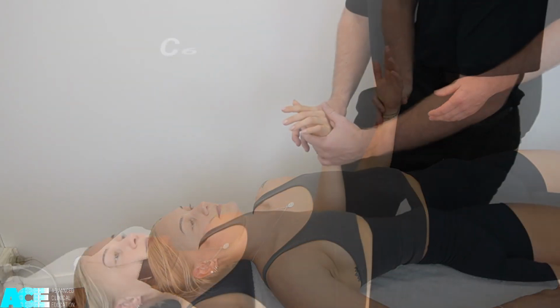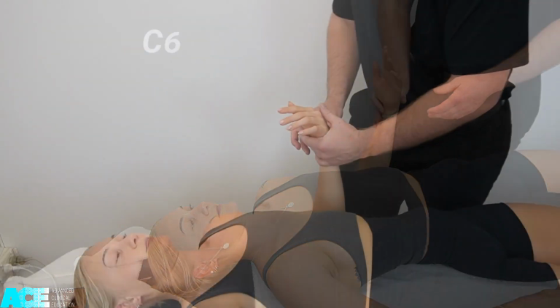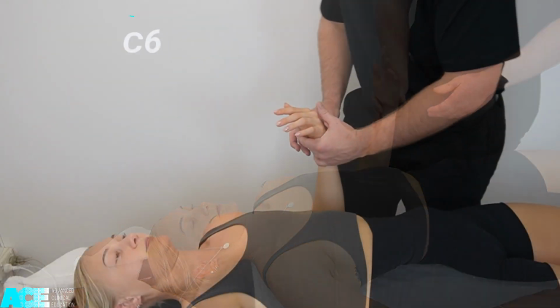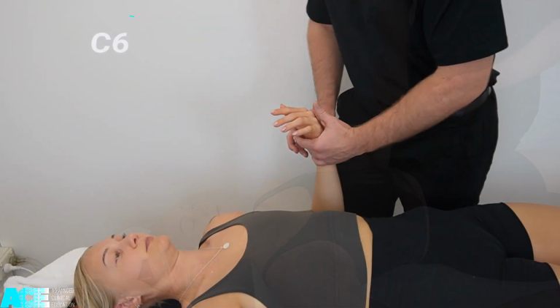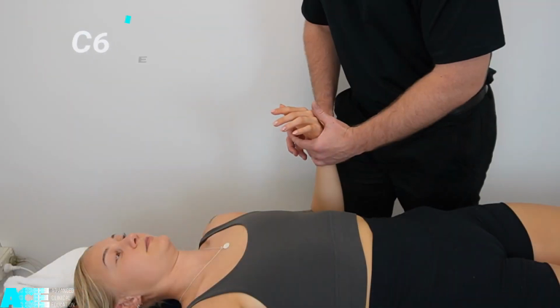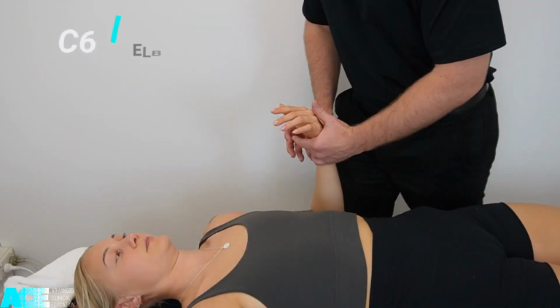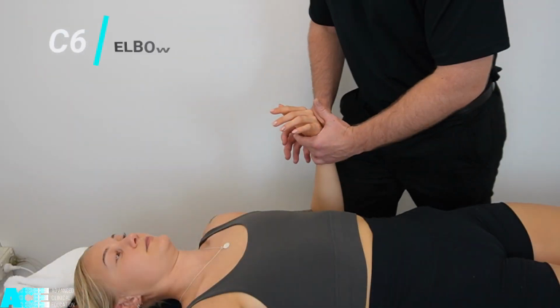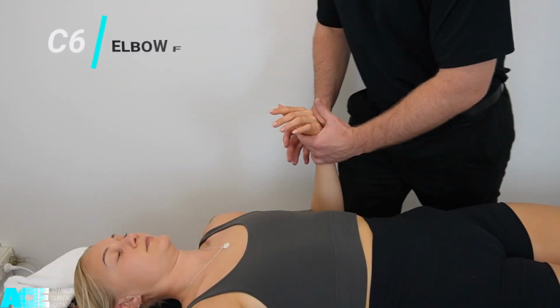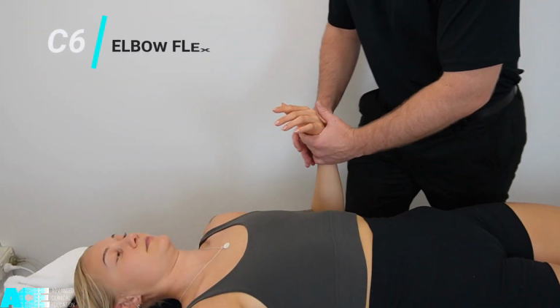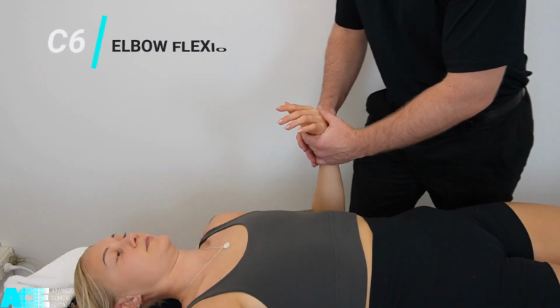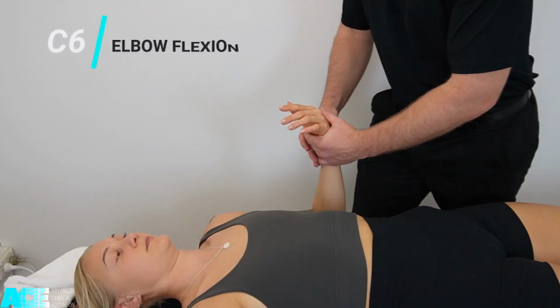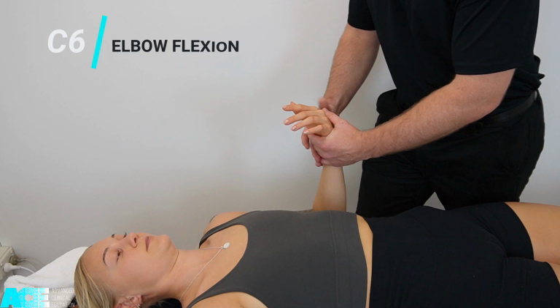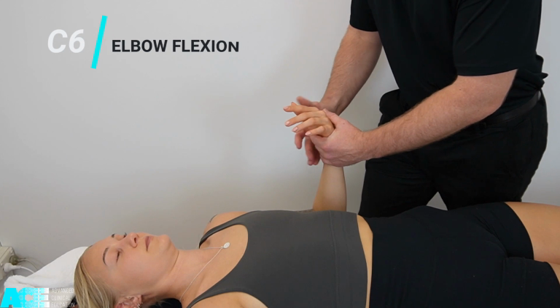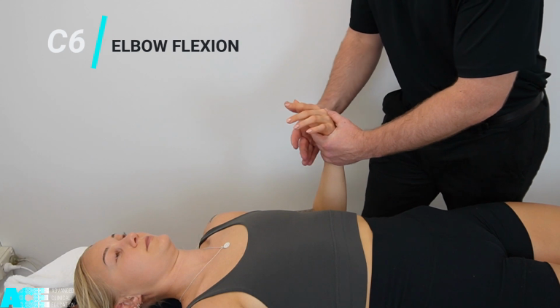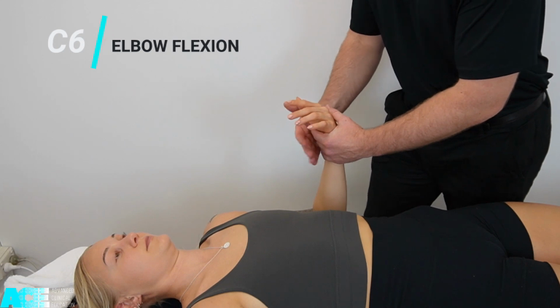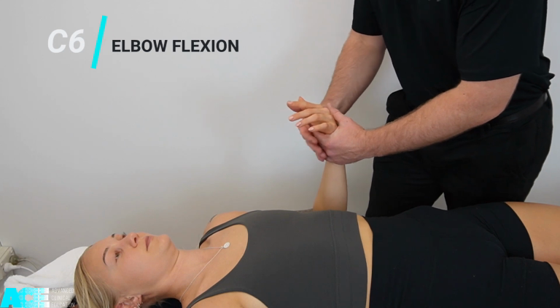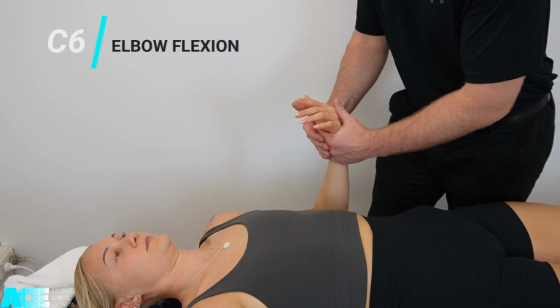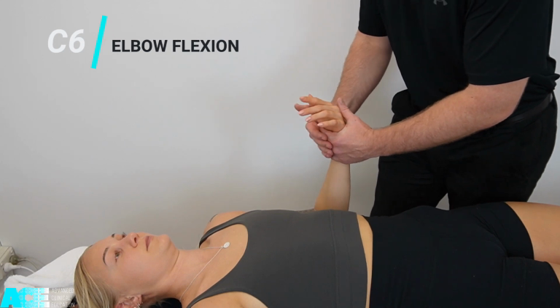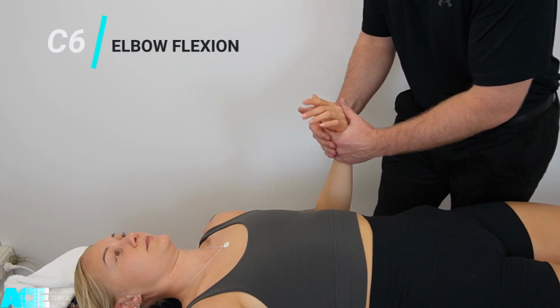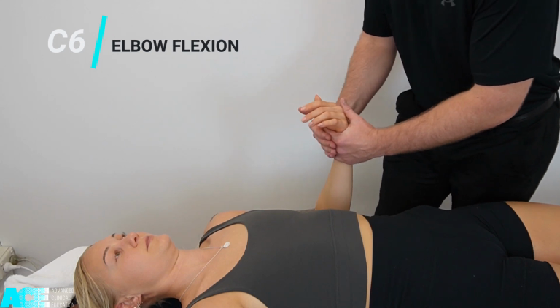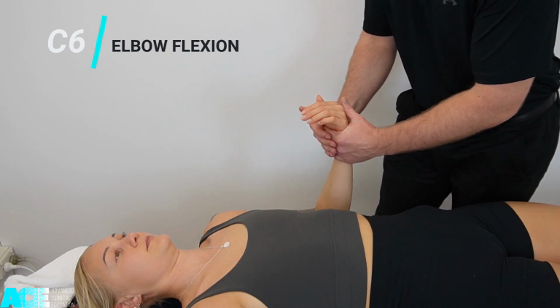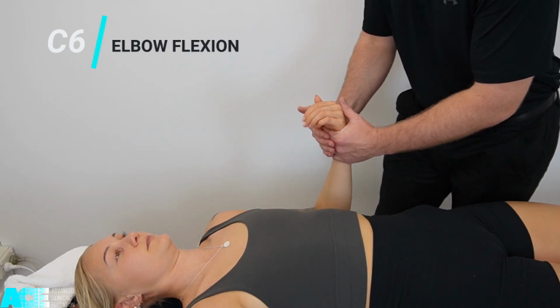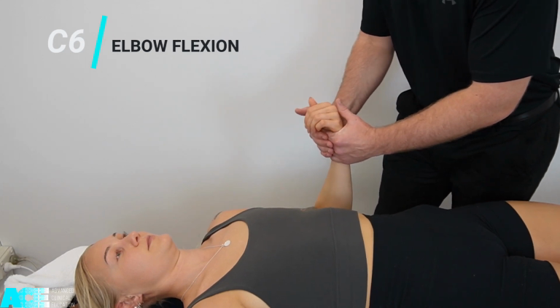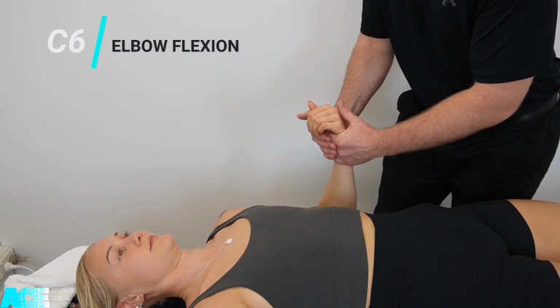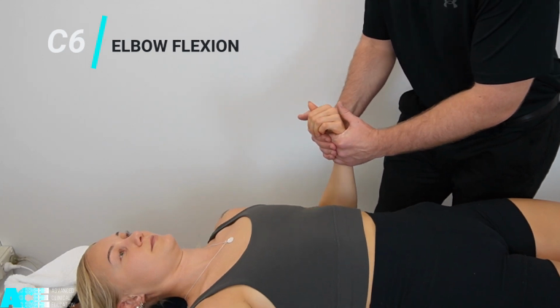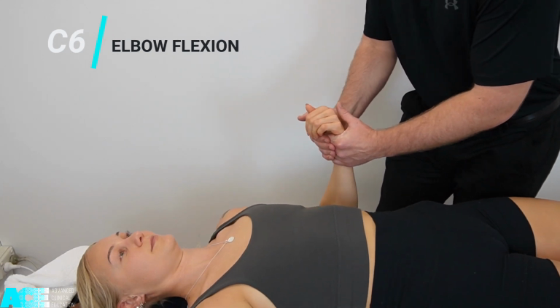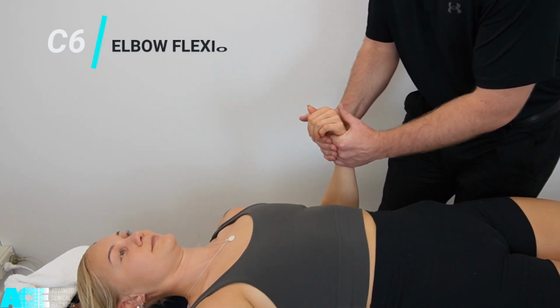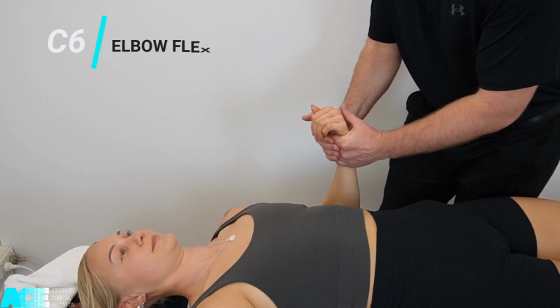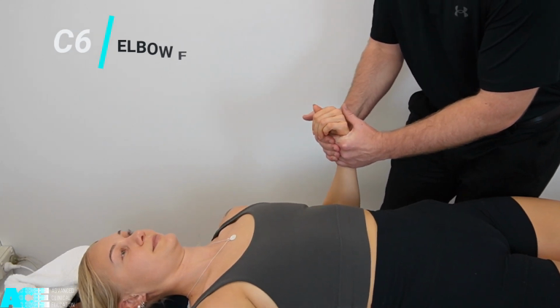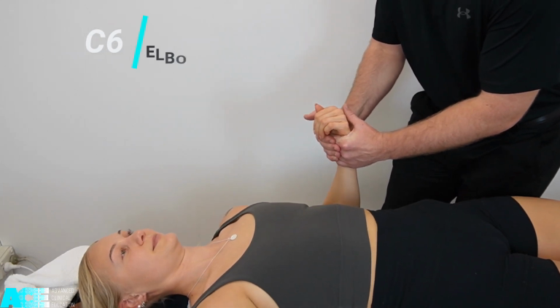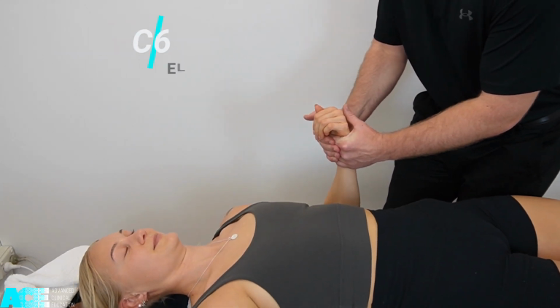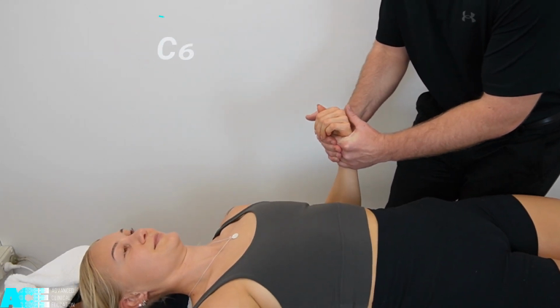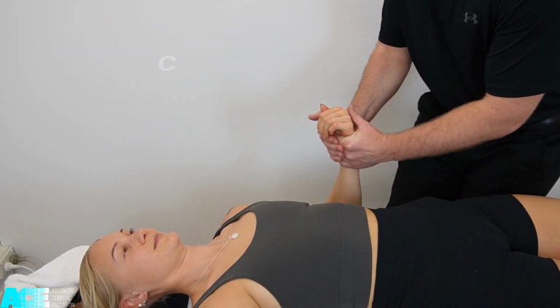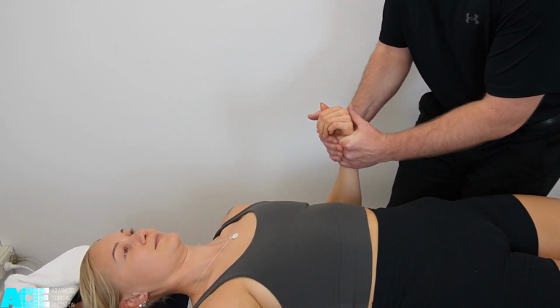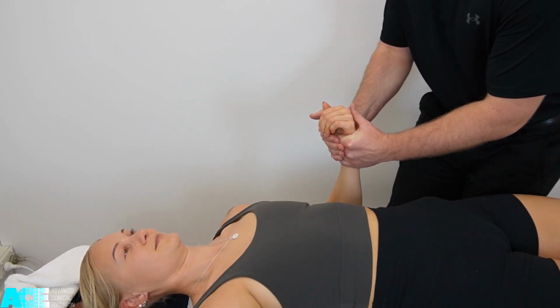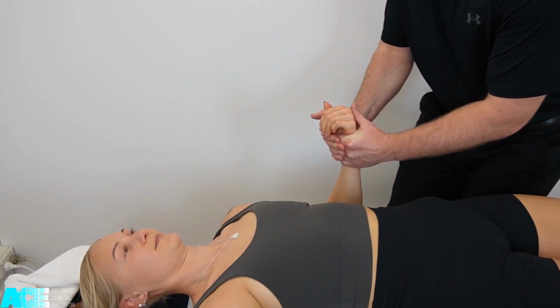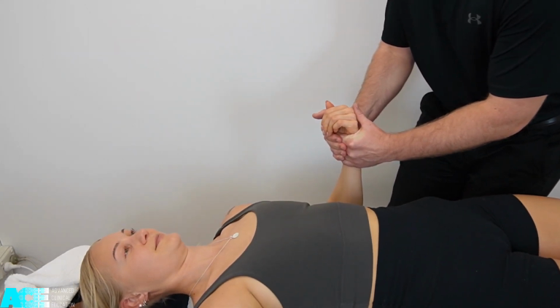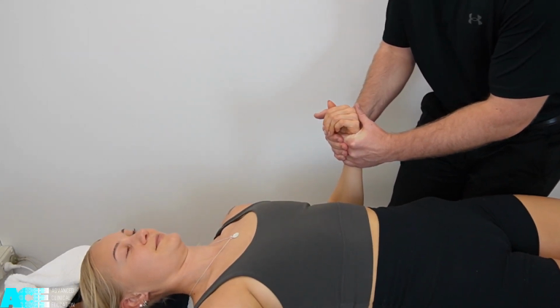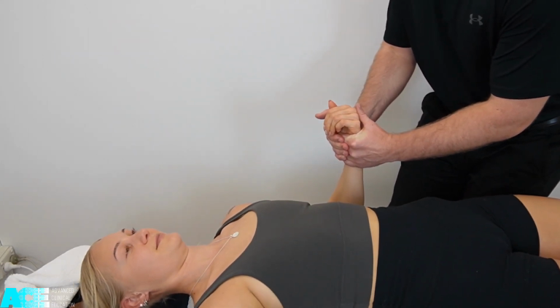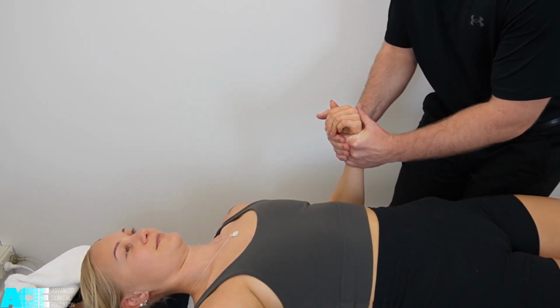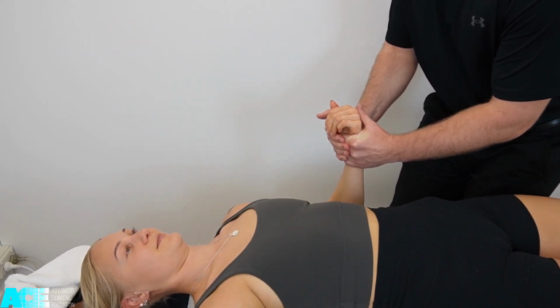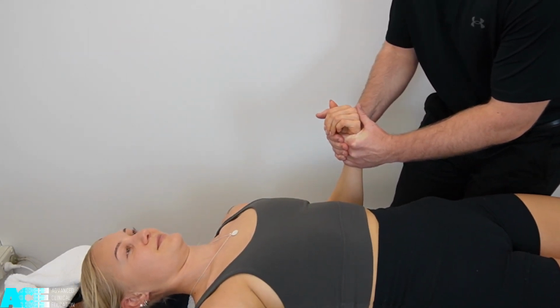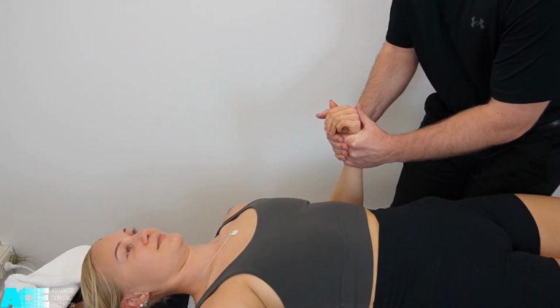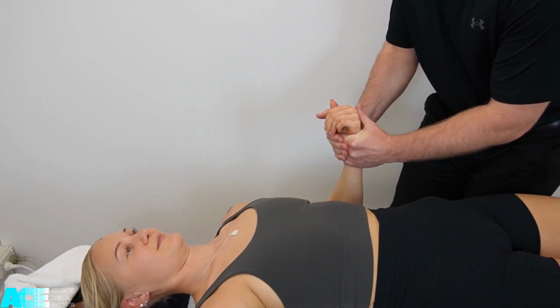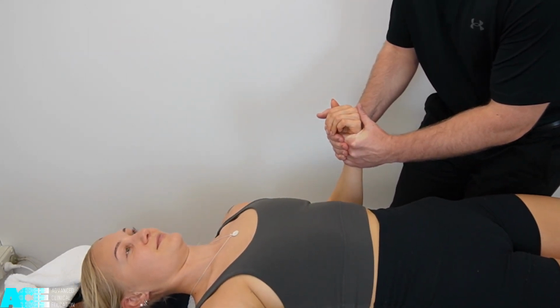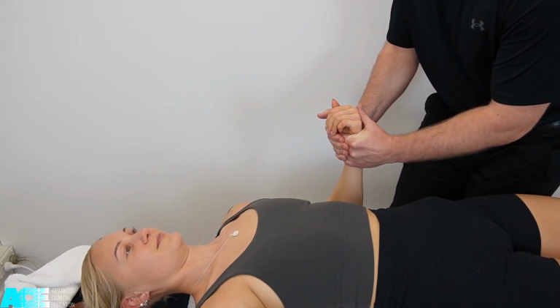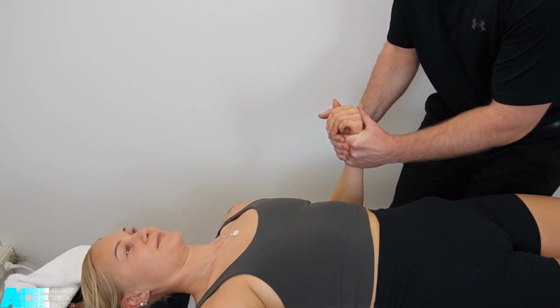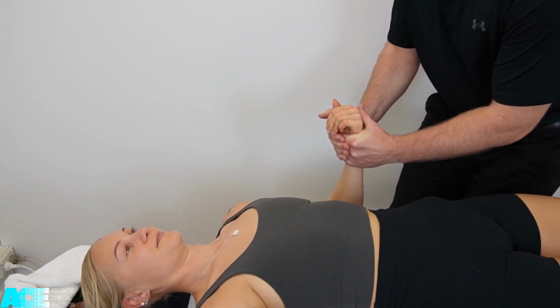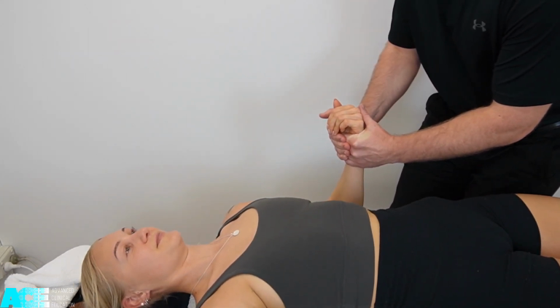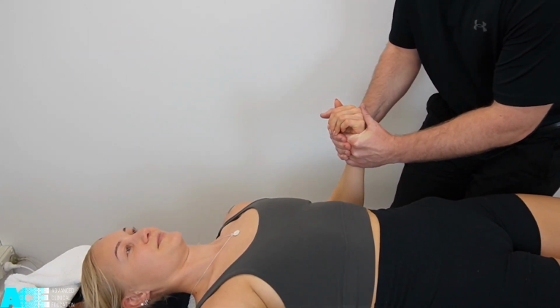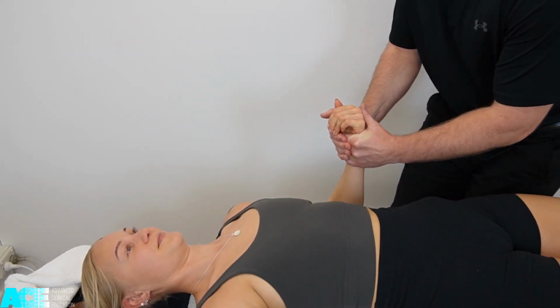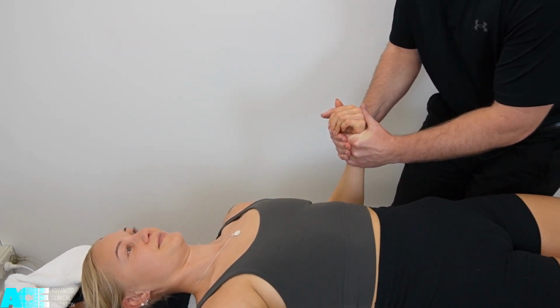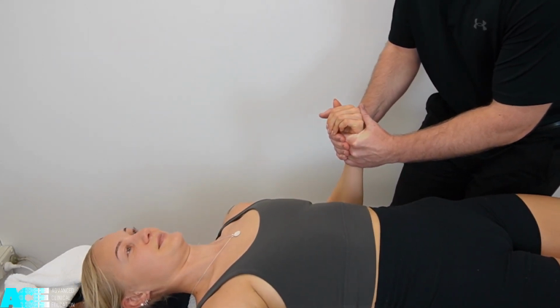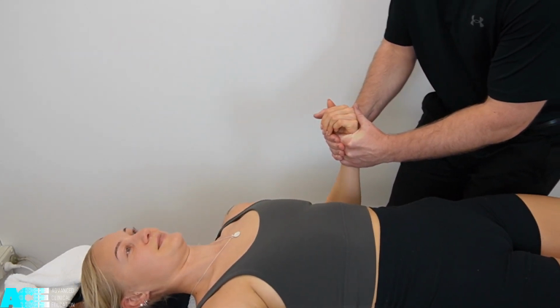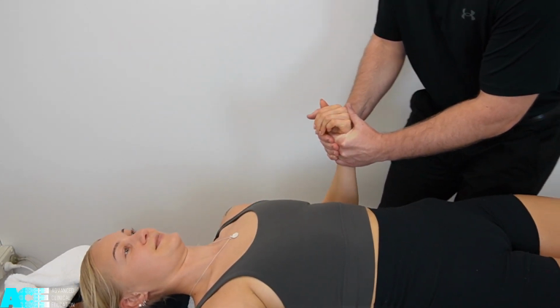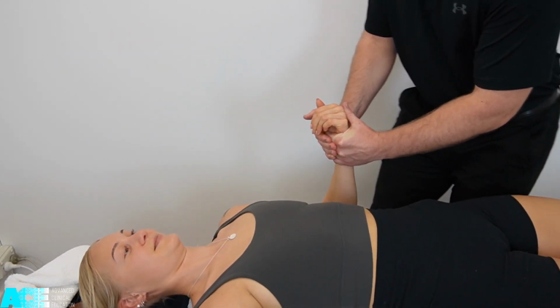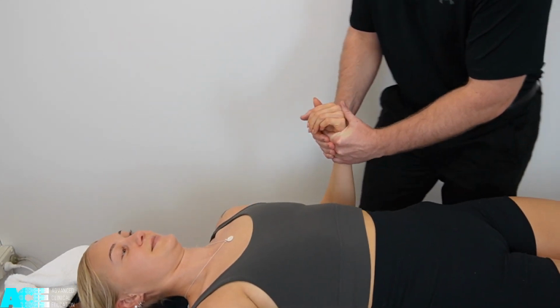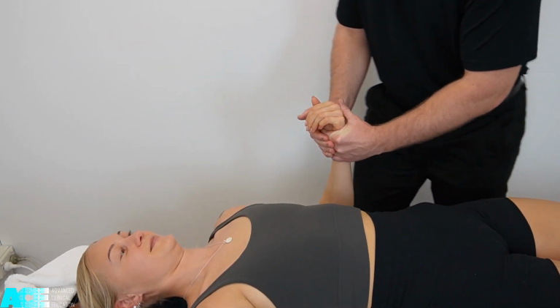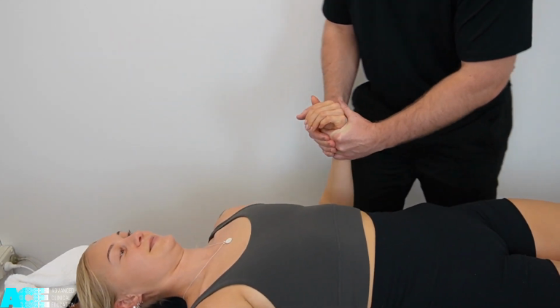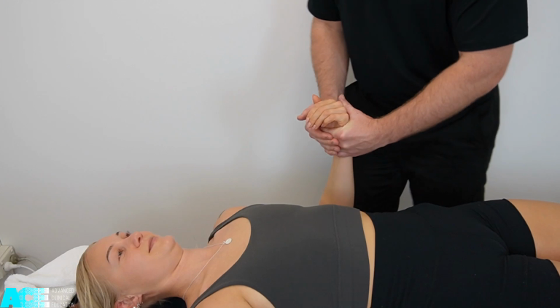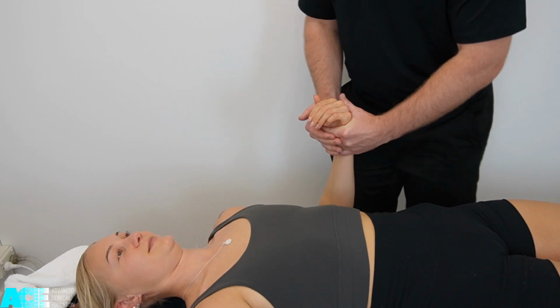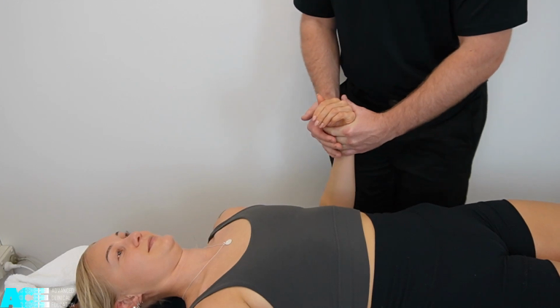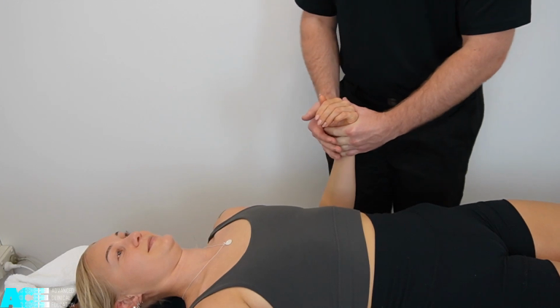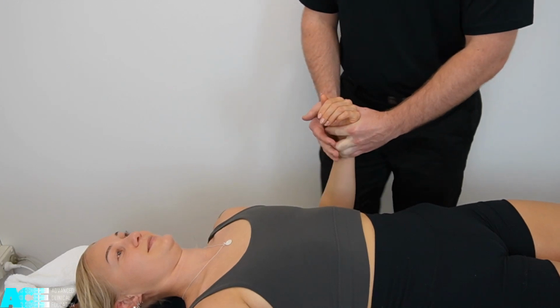C6 can be tested with elbow flexion, asking our patient to maintain that position against our resistance.